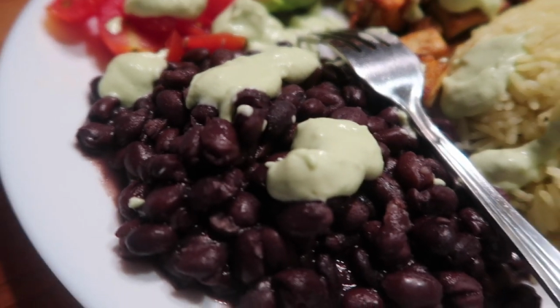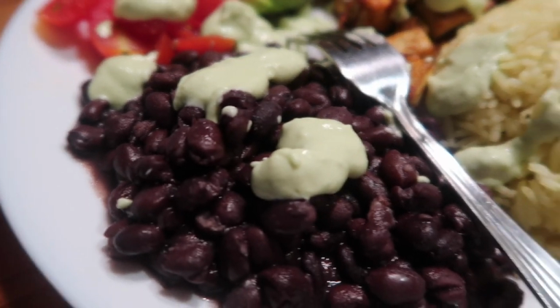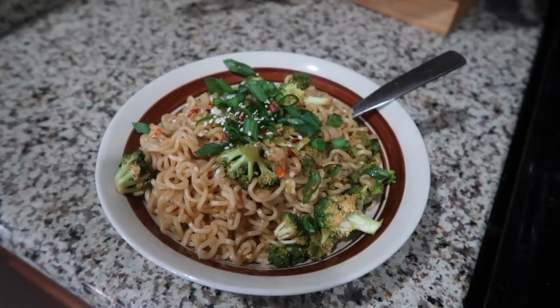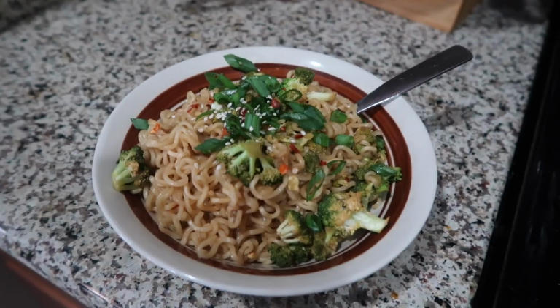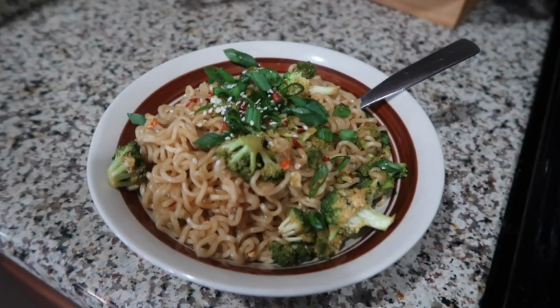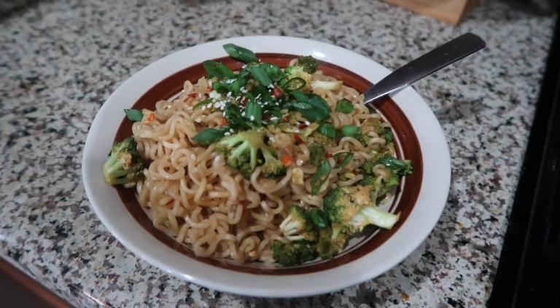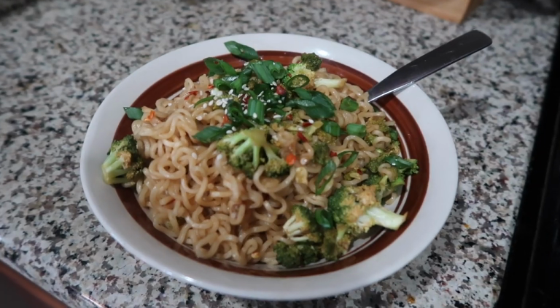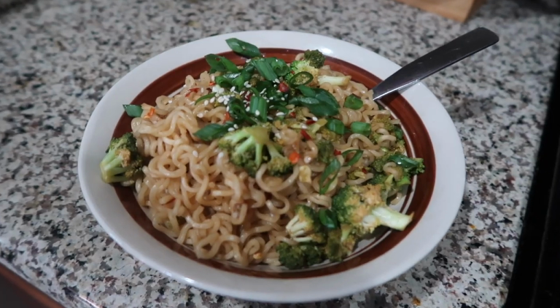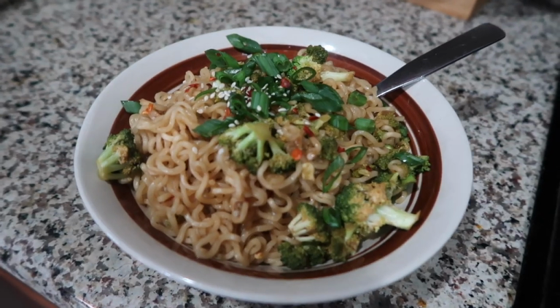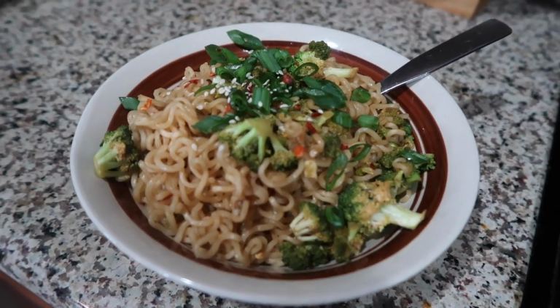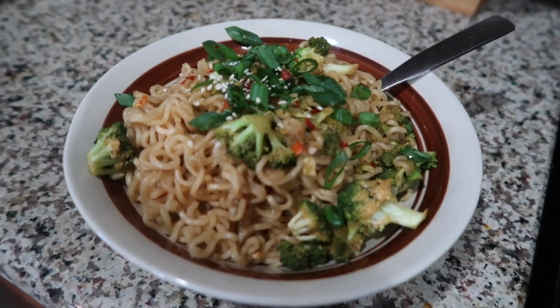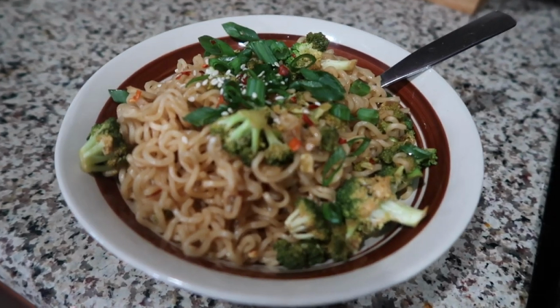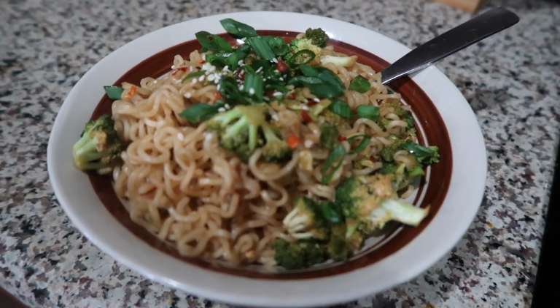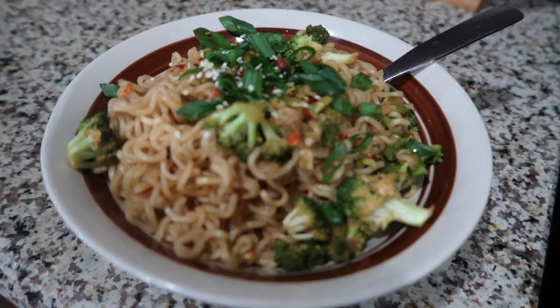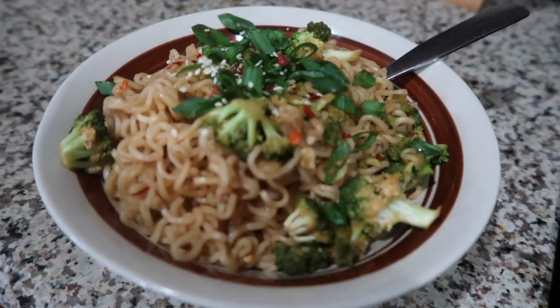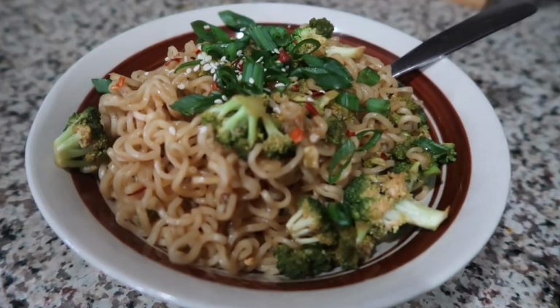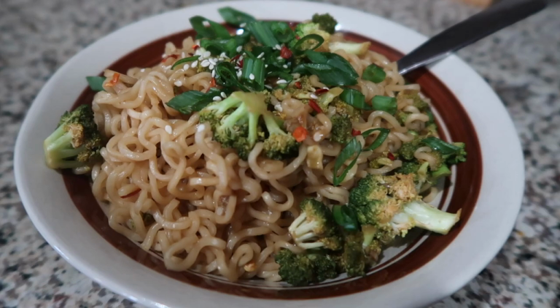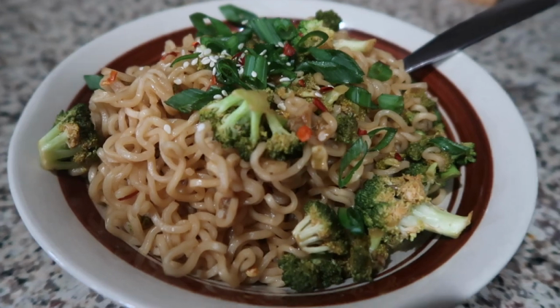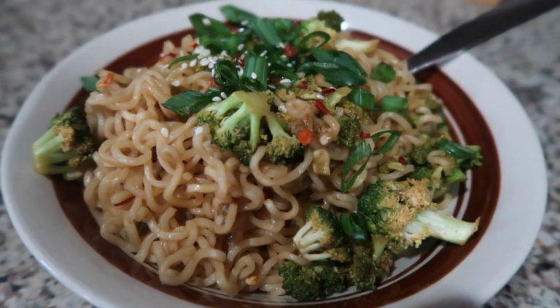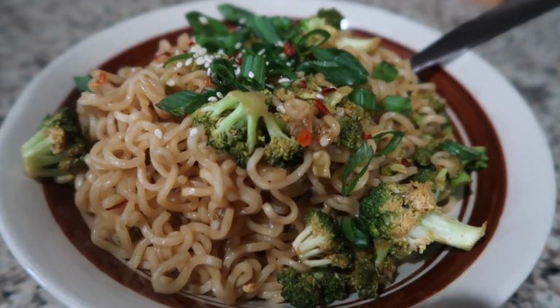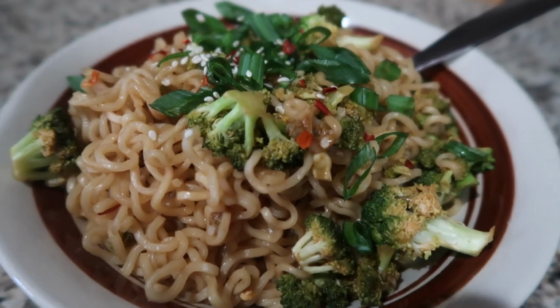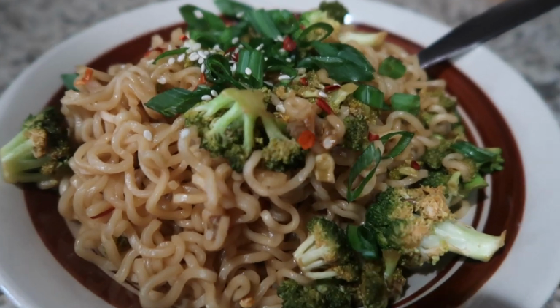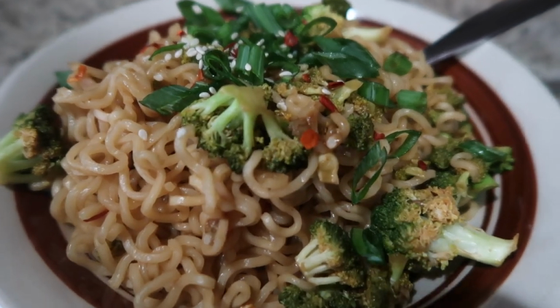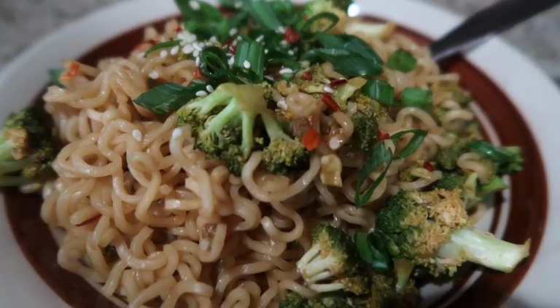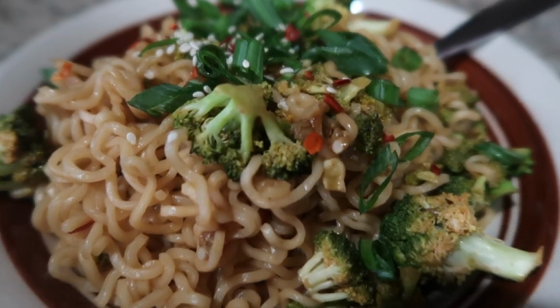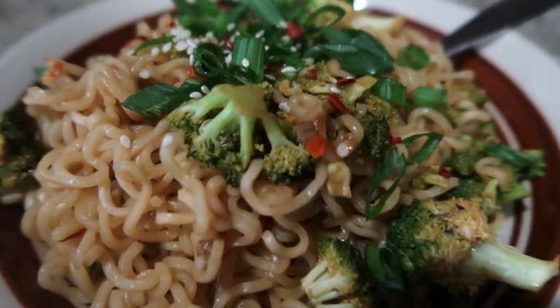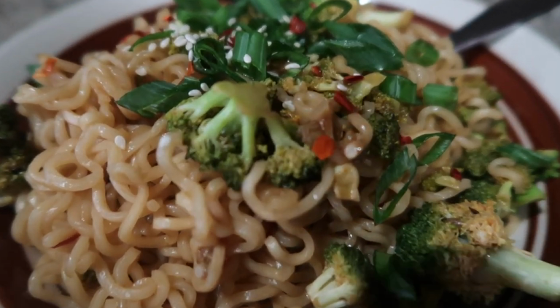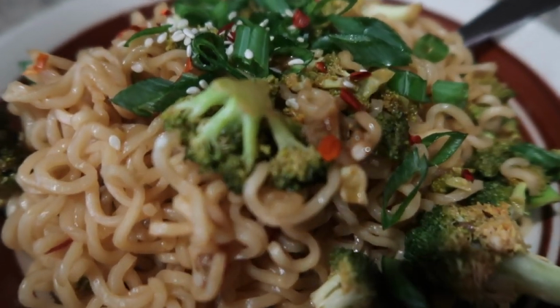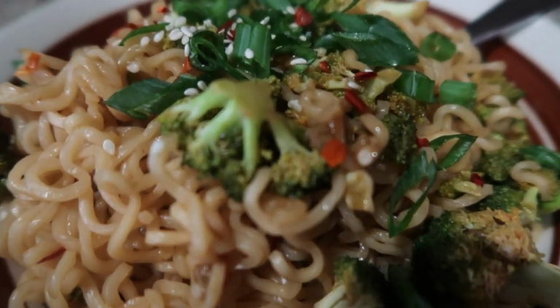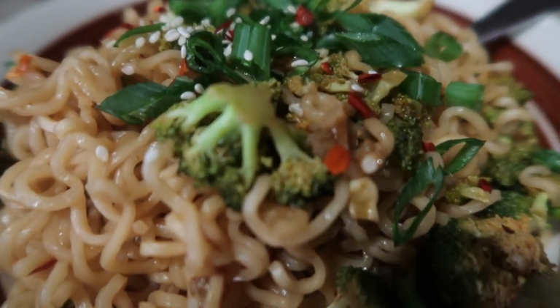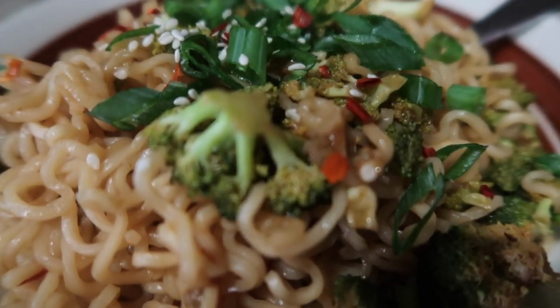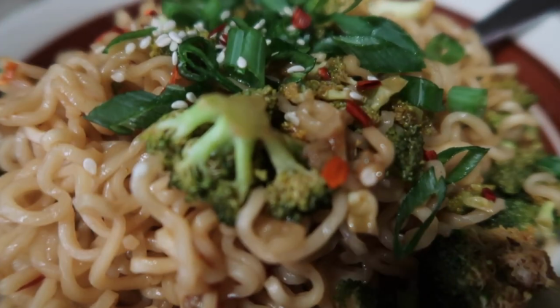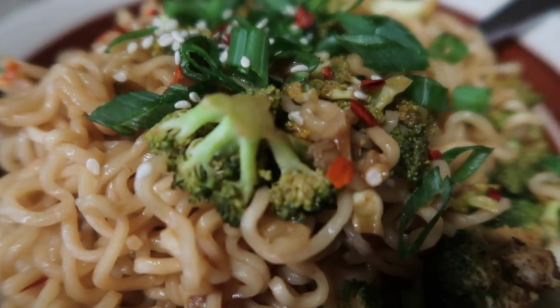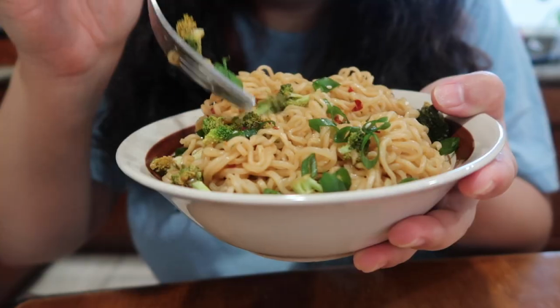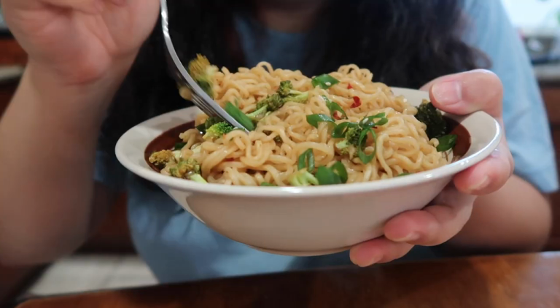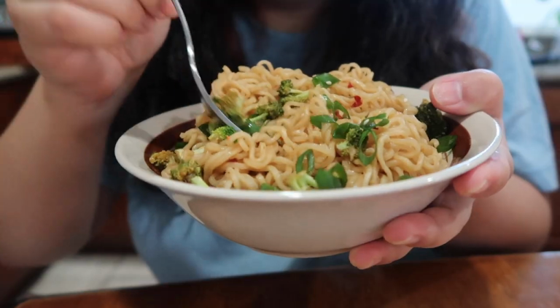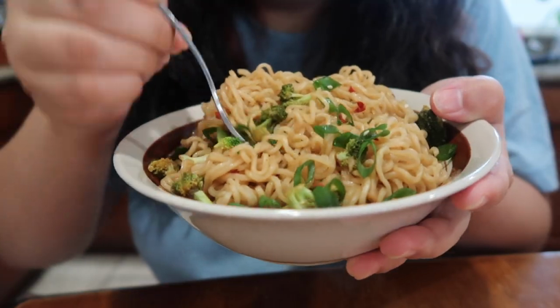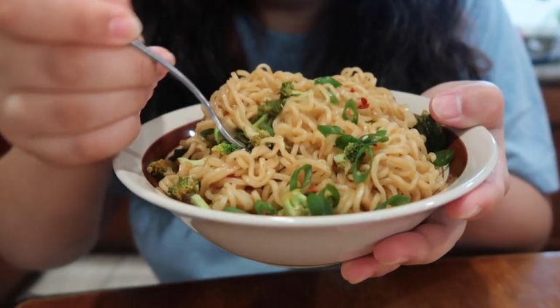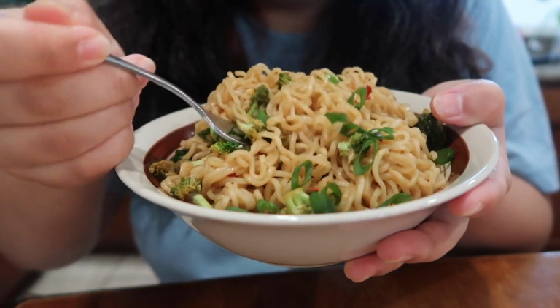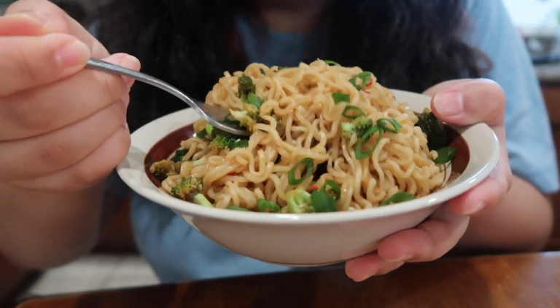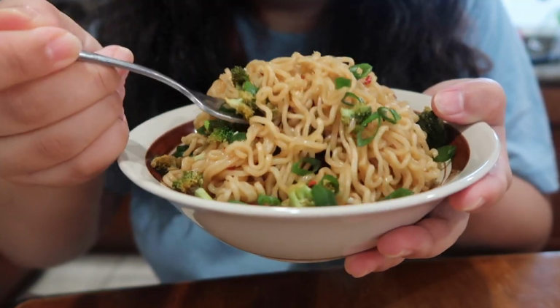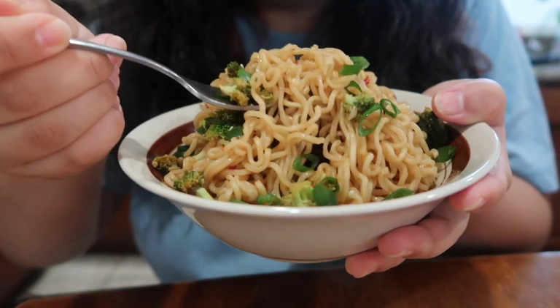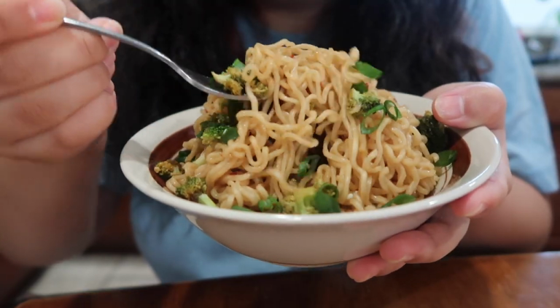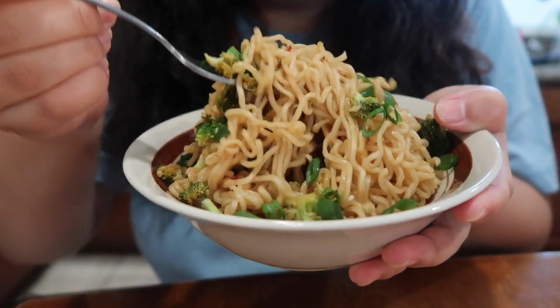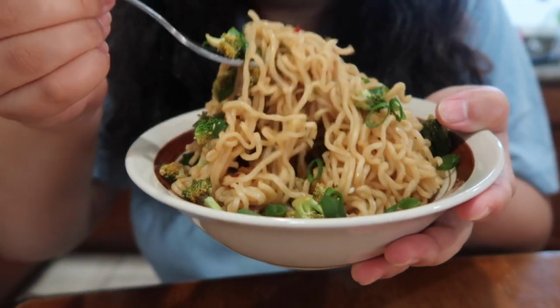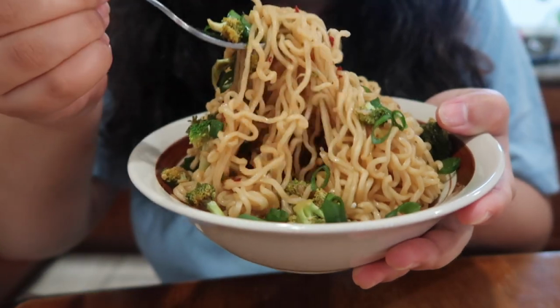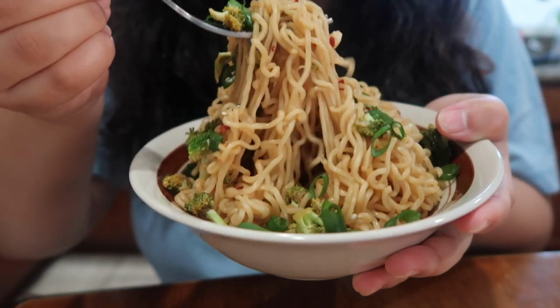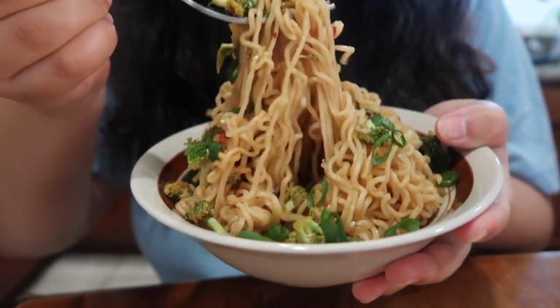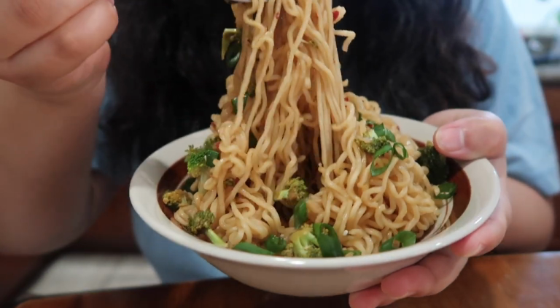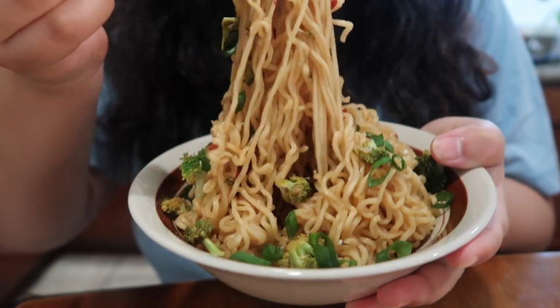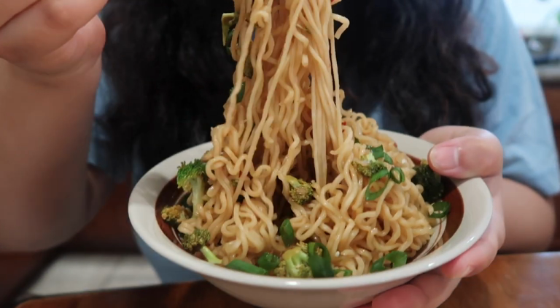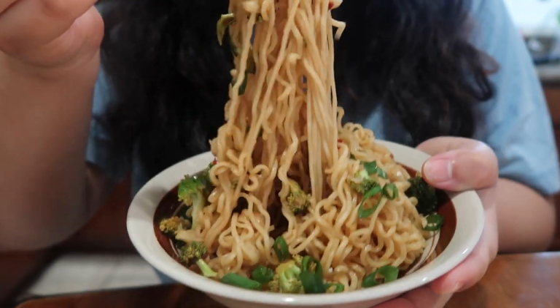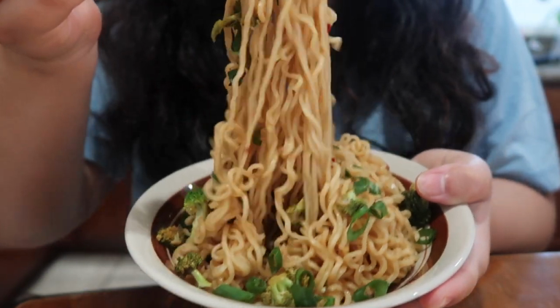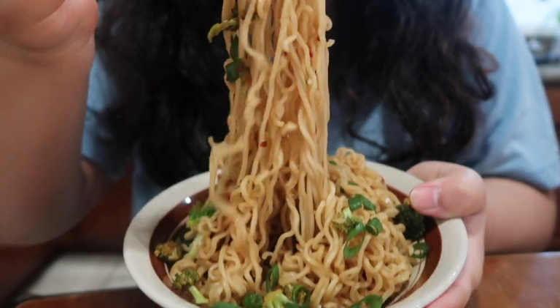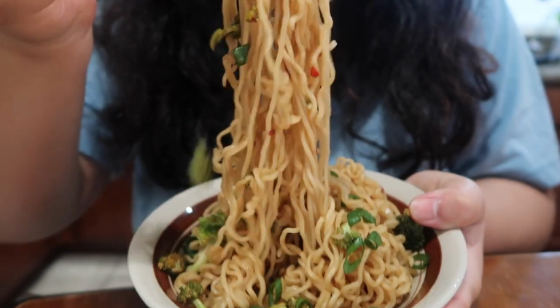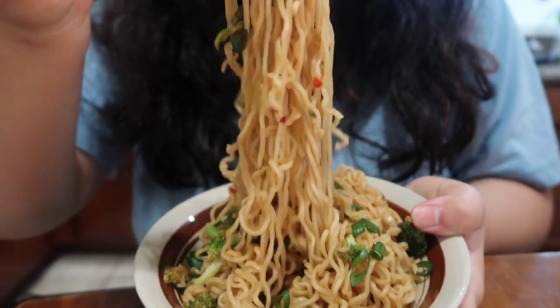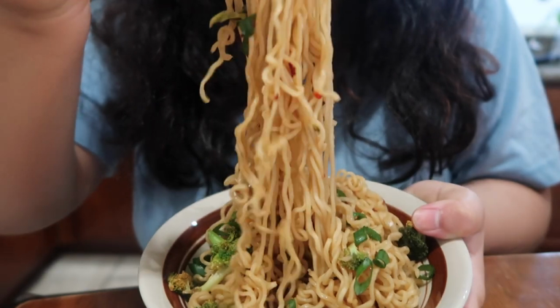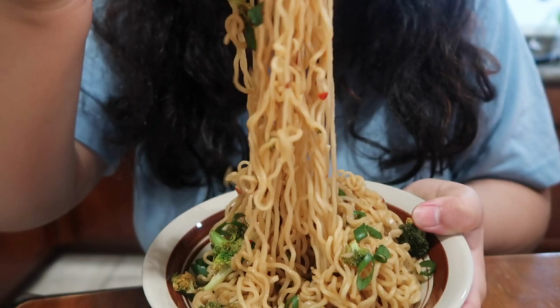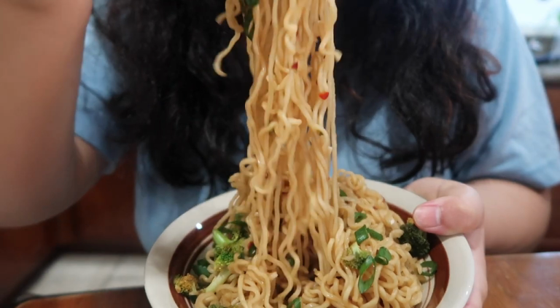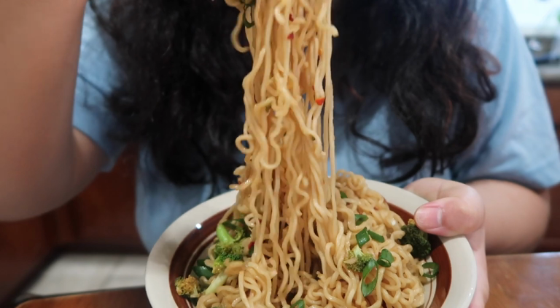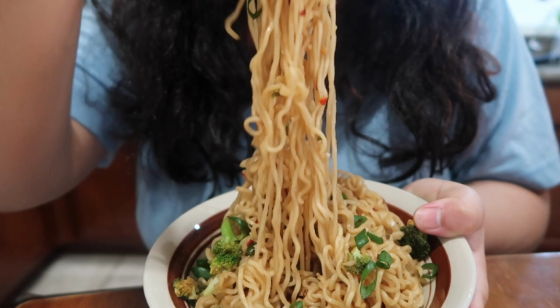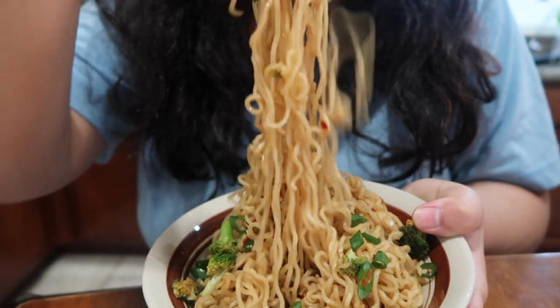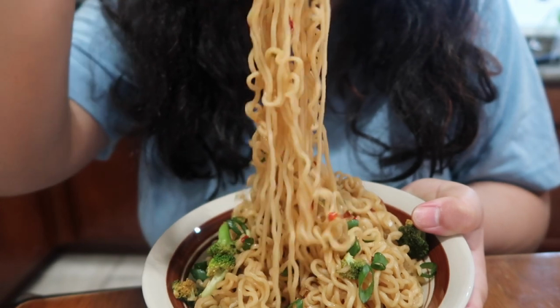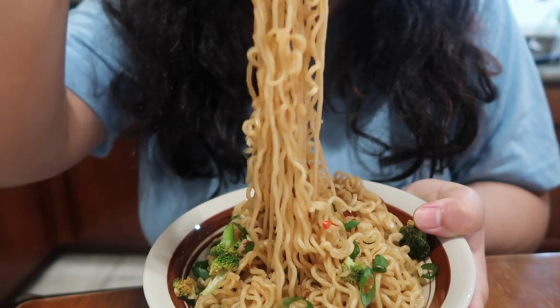For dinner I kept it simple and made a spicy garlic ramen noodle stir-fry topped with broccoli, green onion, and sesame seeds. It was delicious.